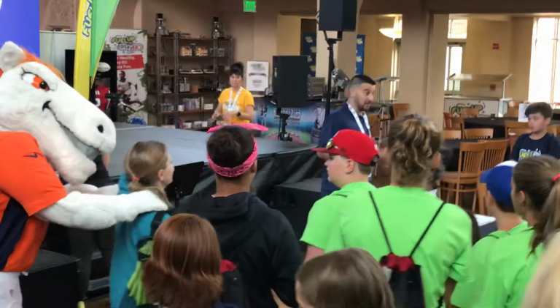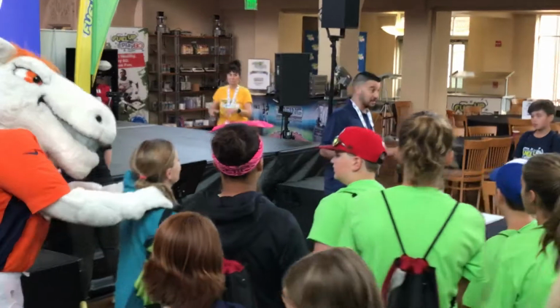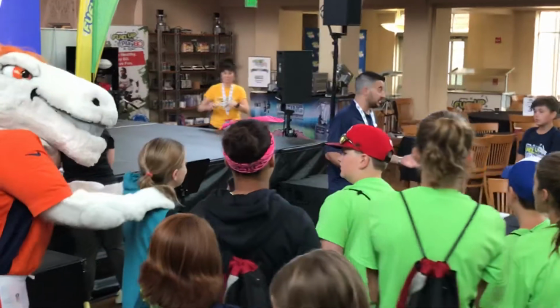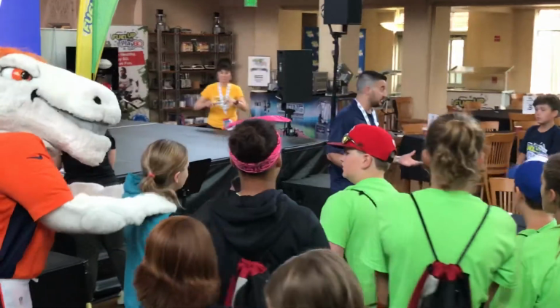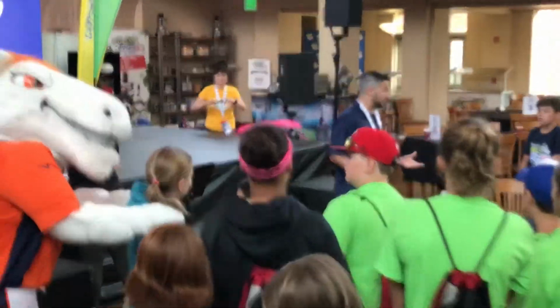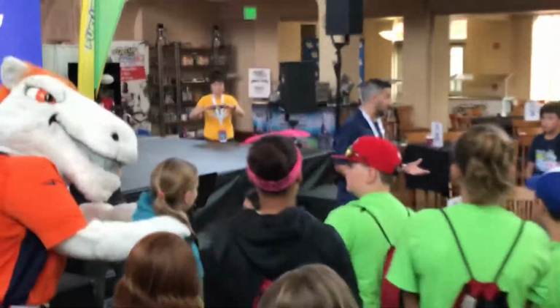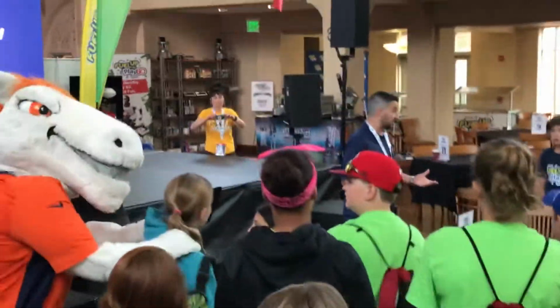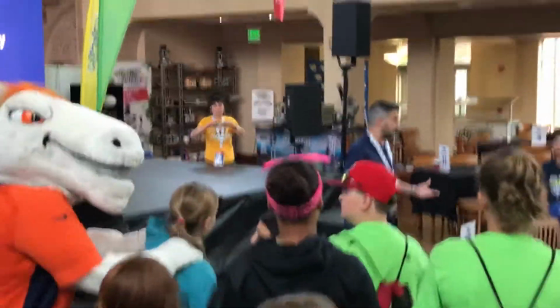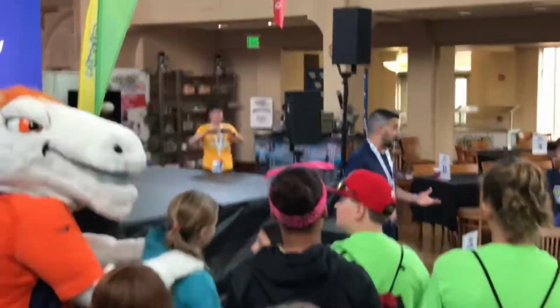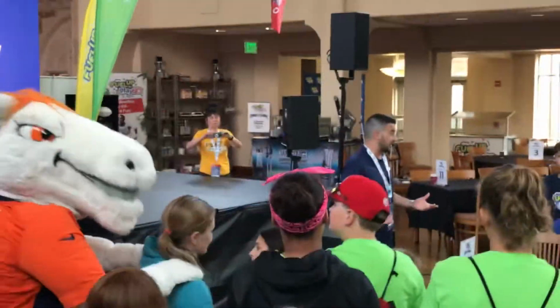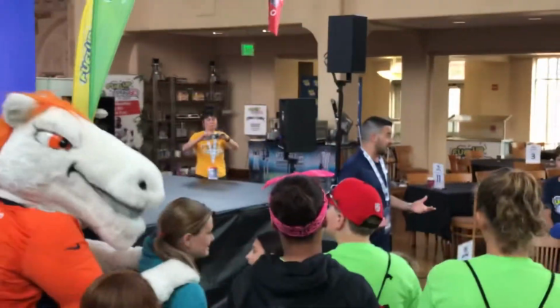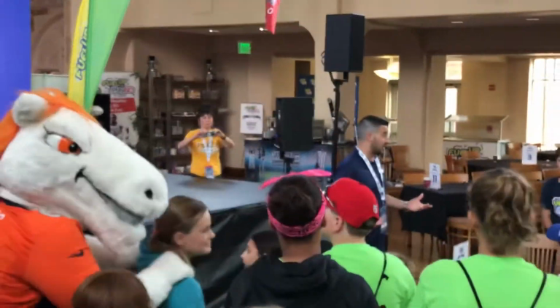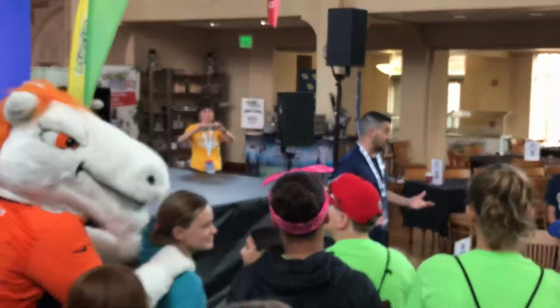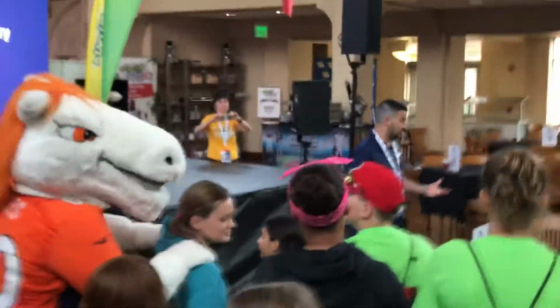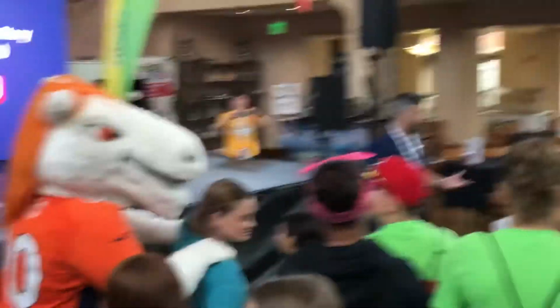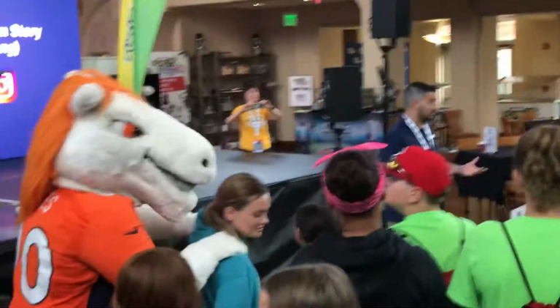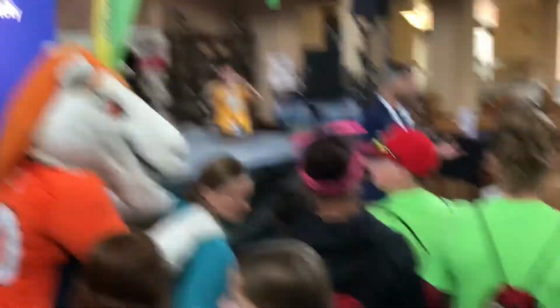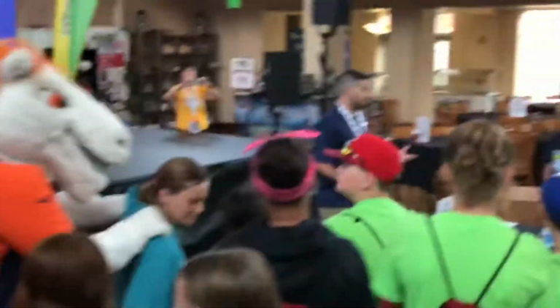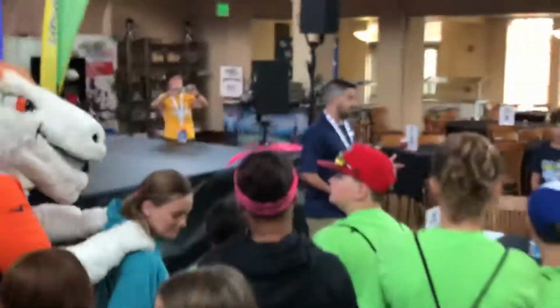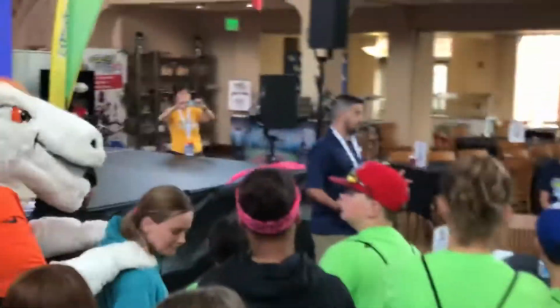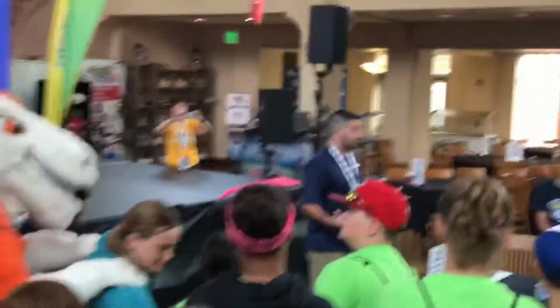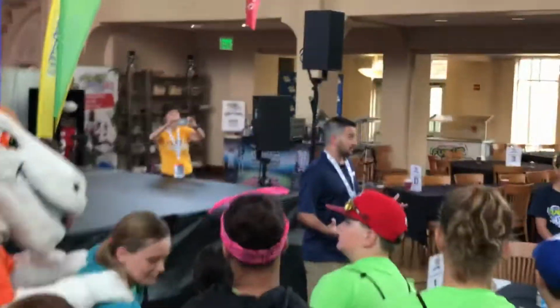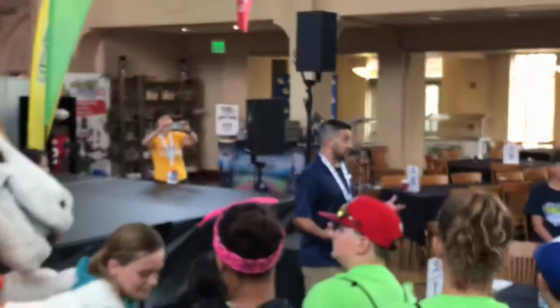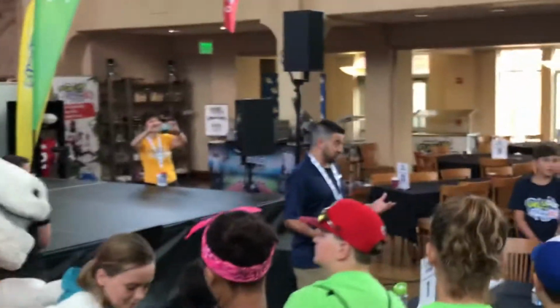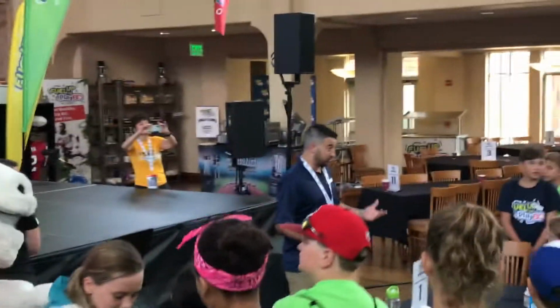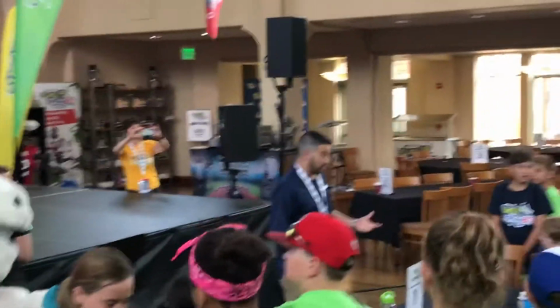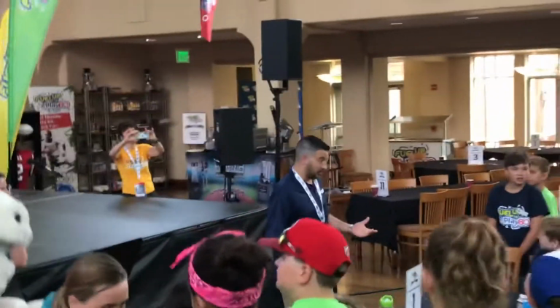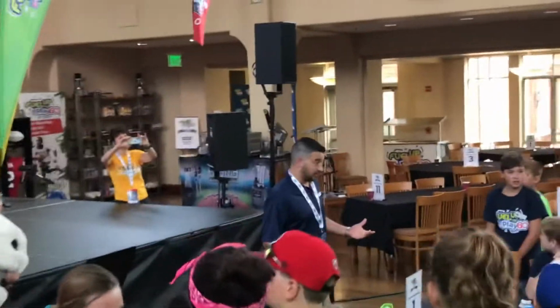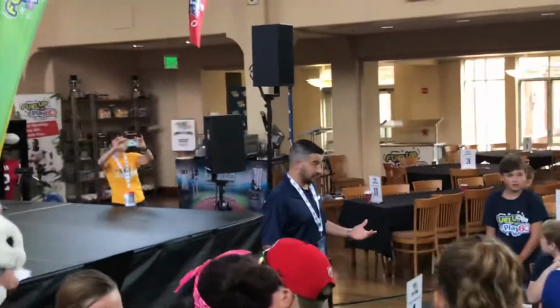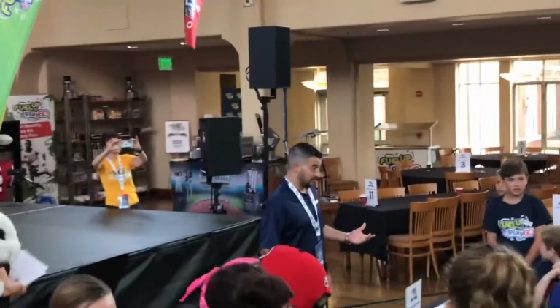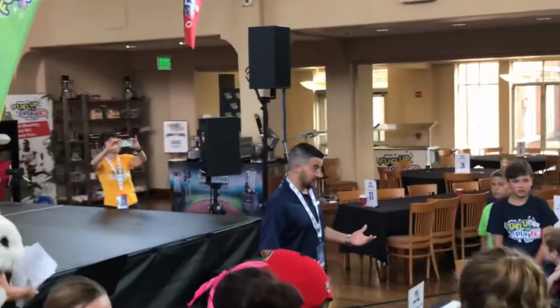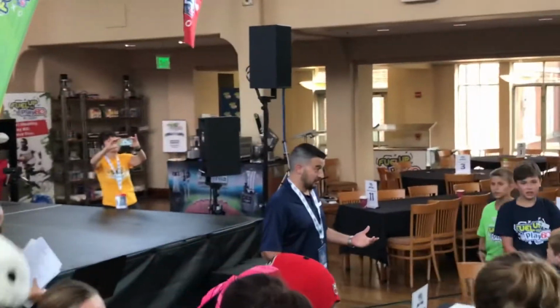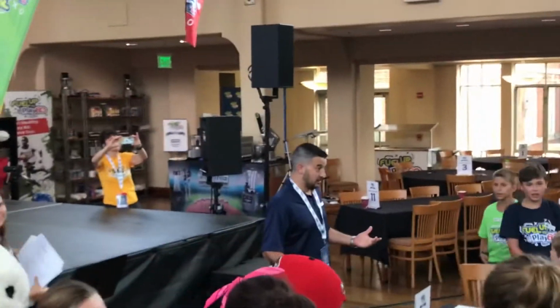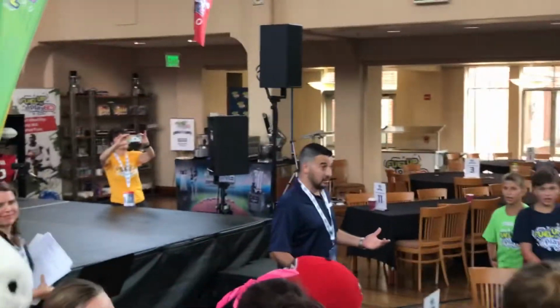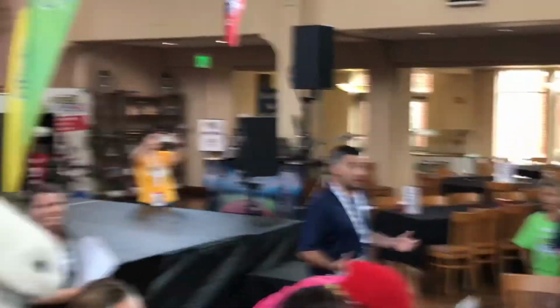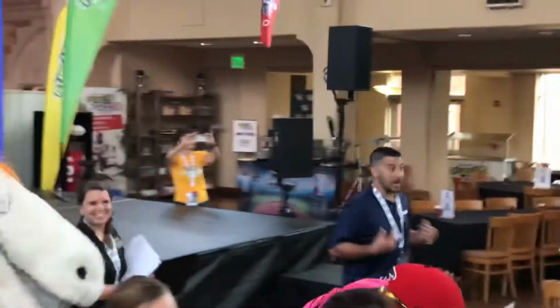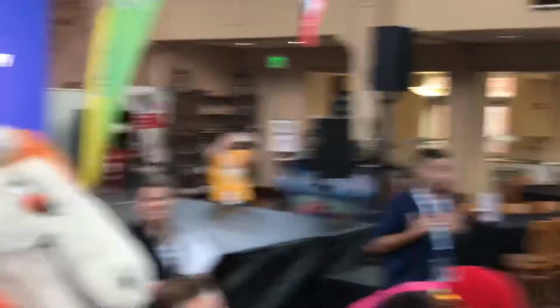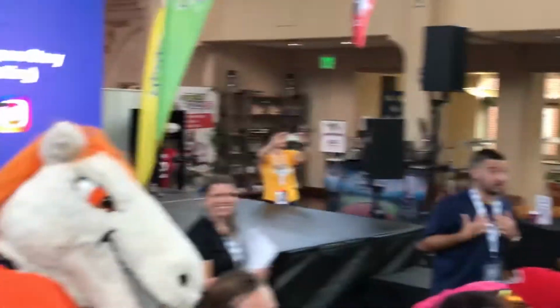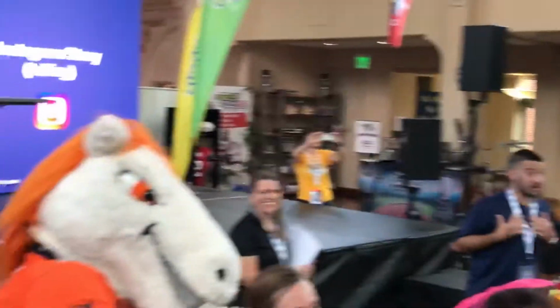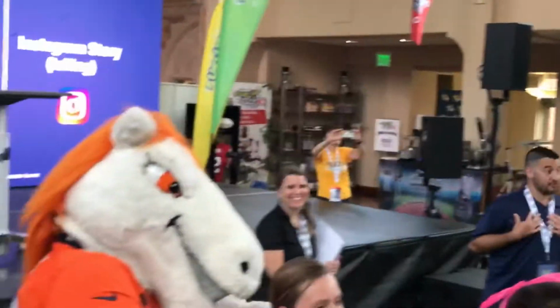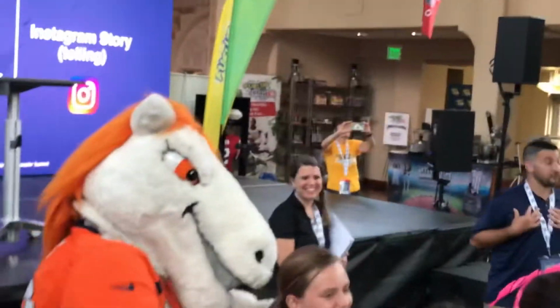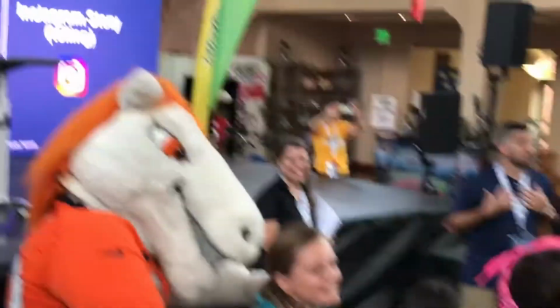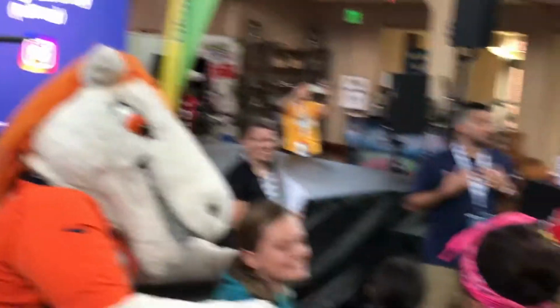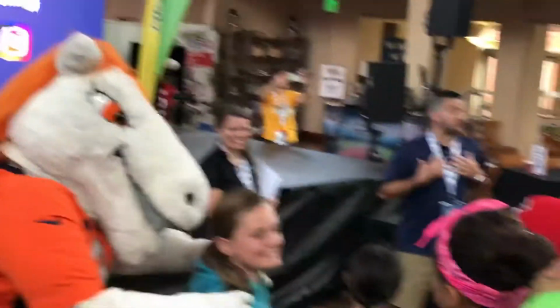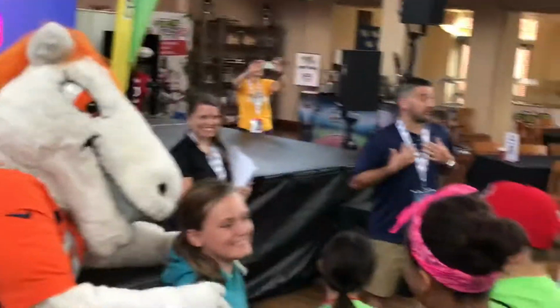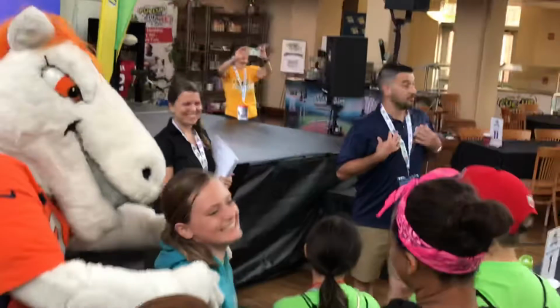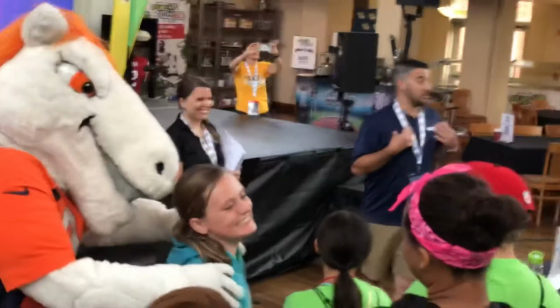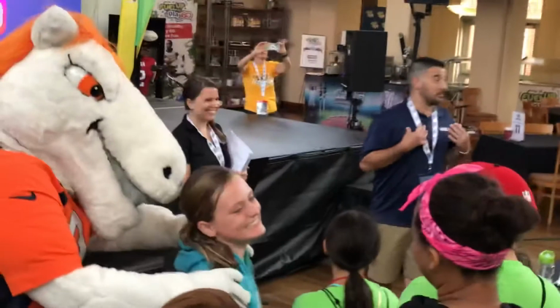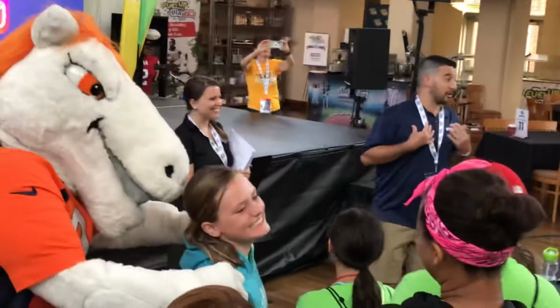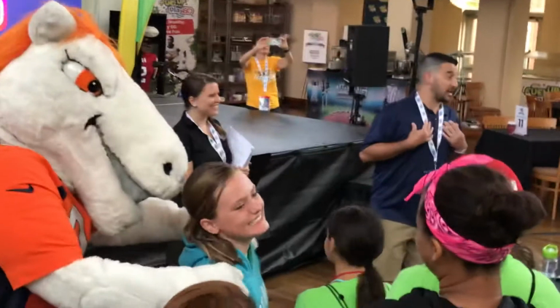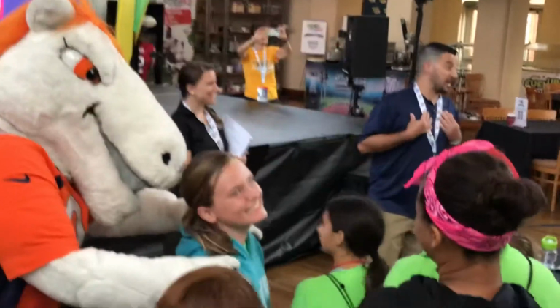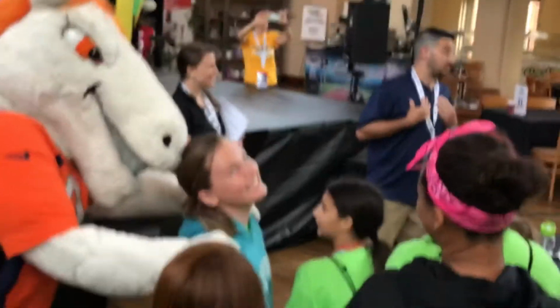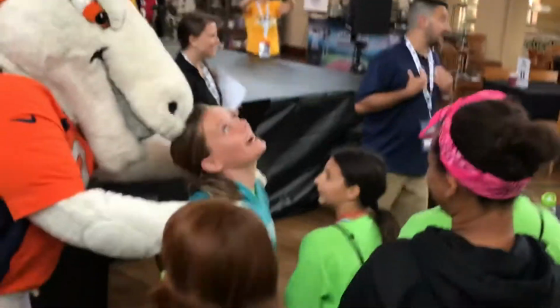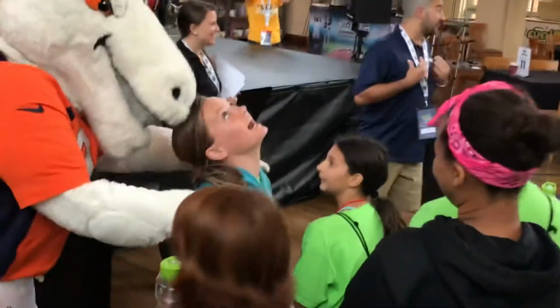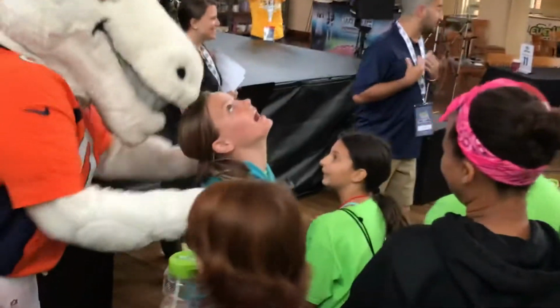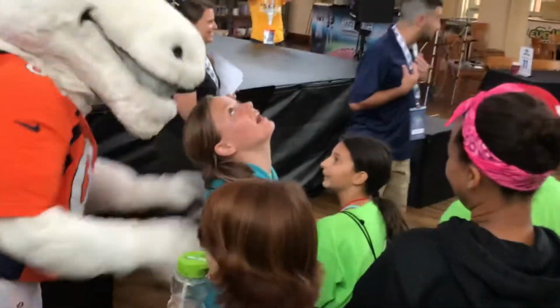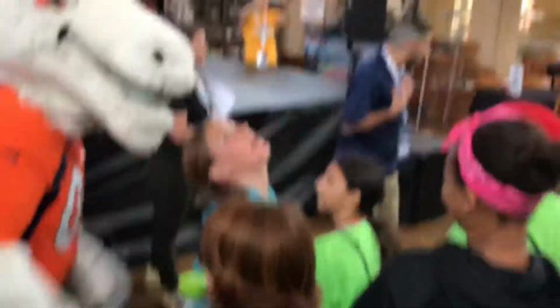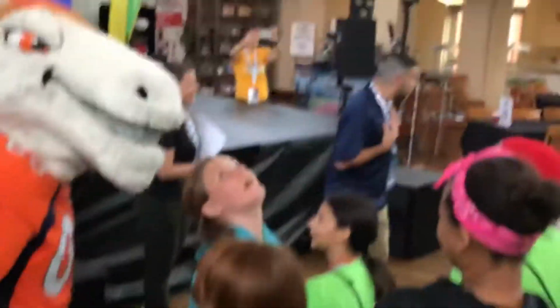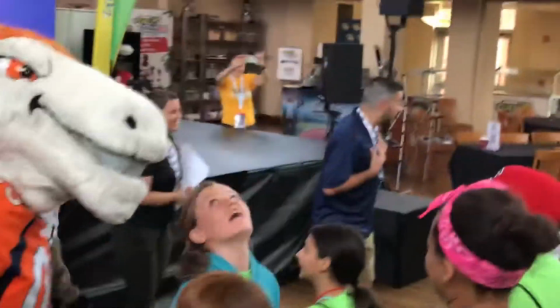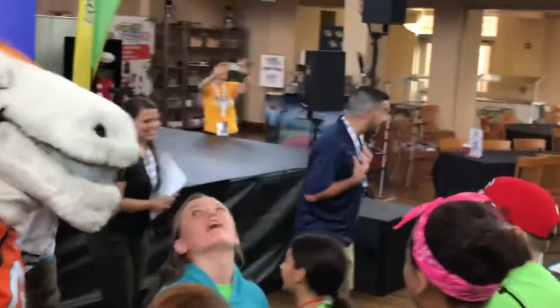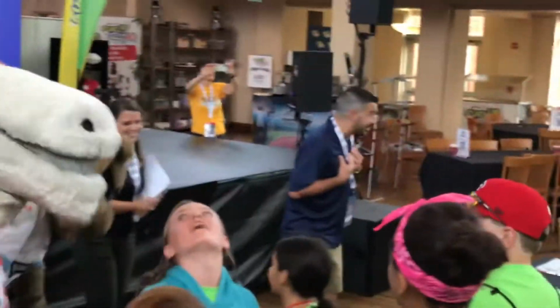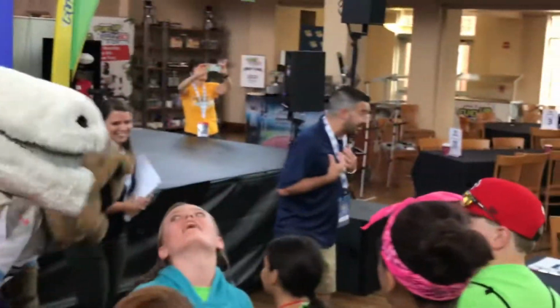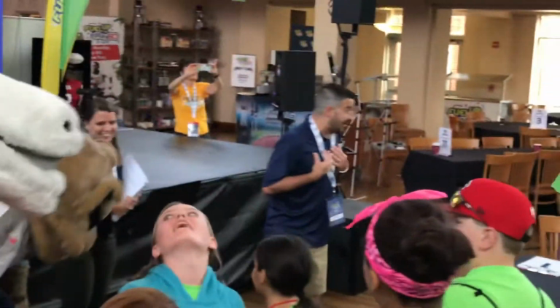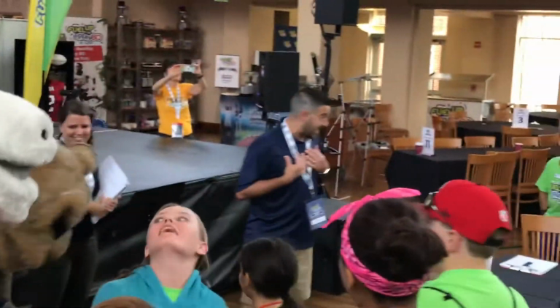Are you guys ready to go? I'm Trevor from the Hubert Company. I'm from Cincinnati, Ohio.